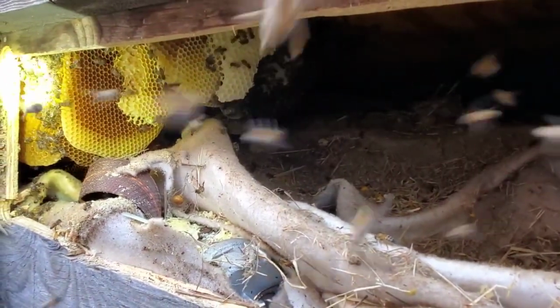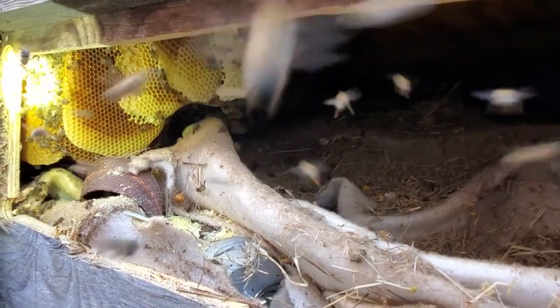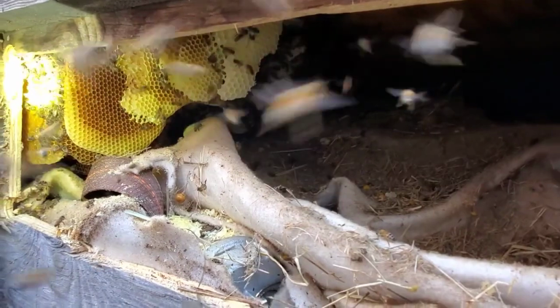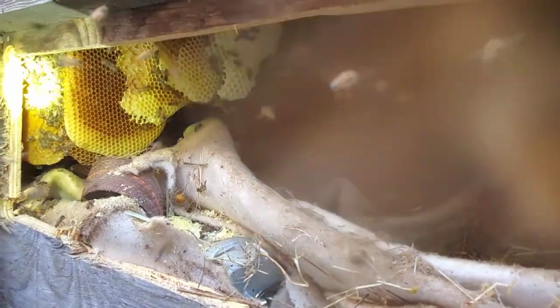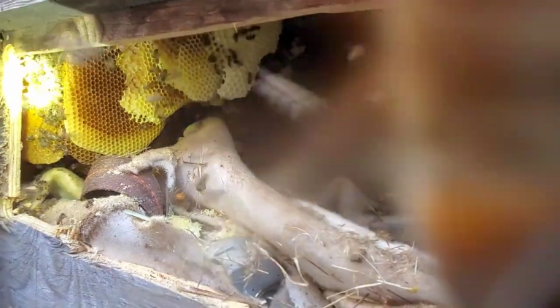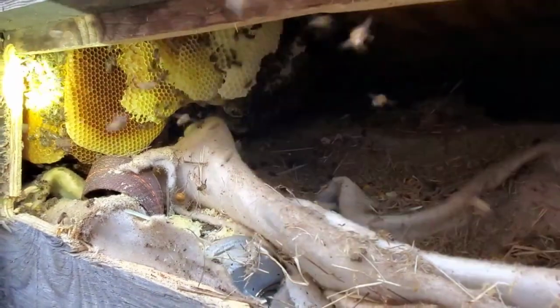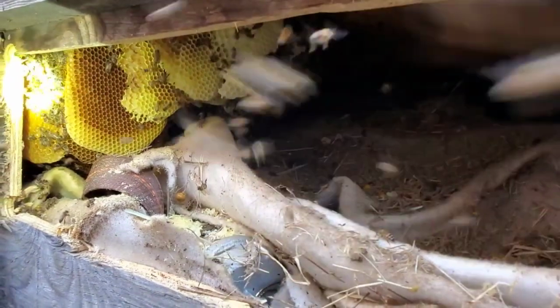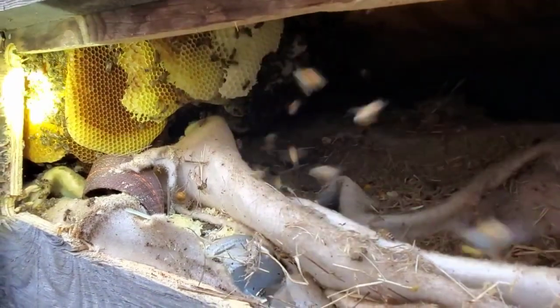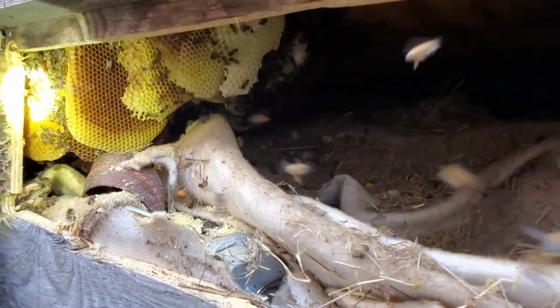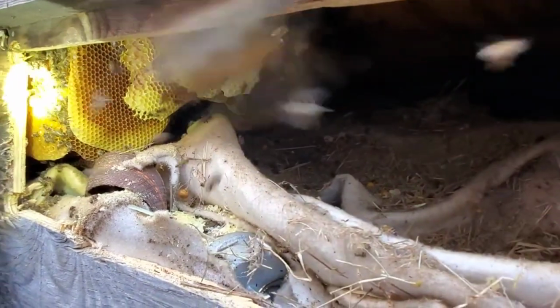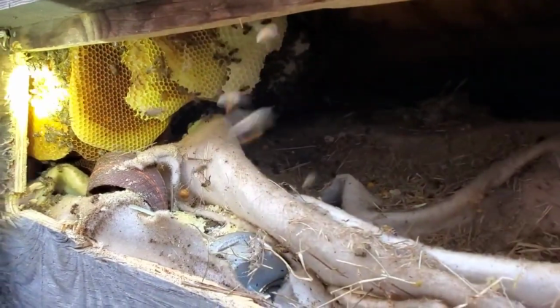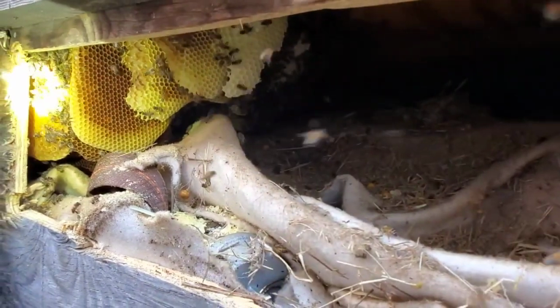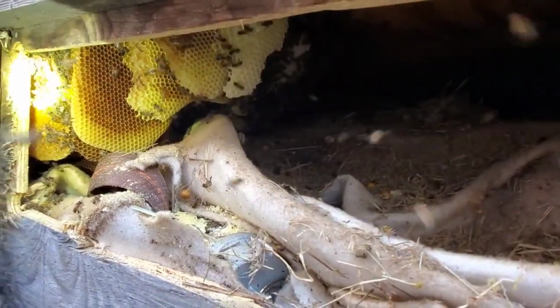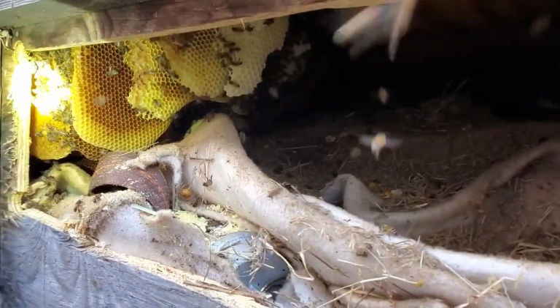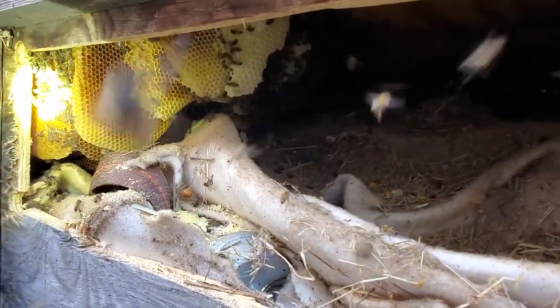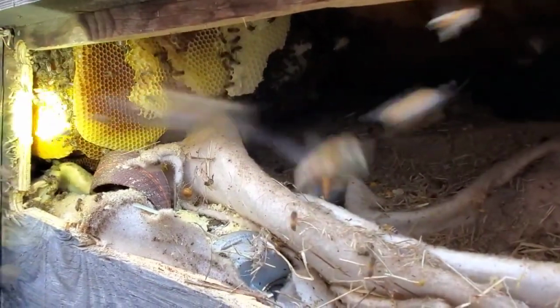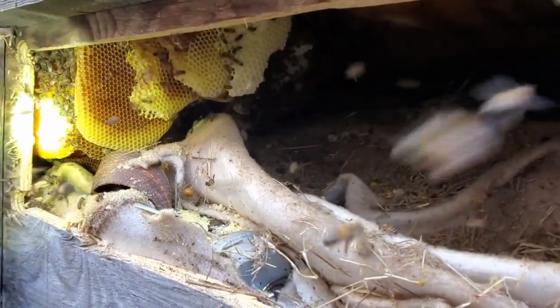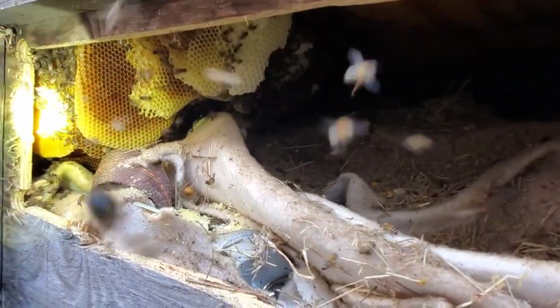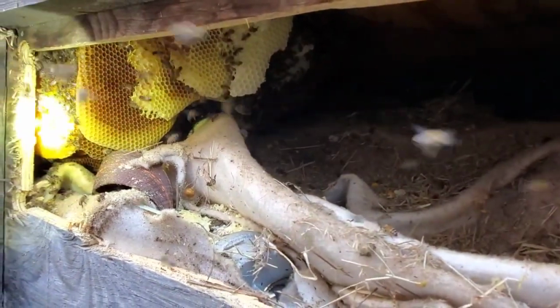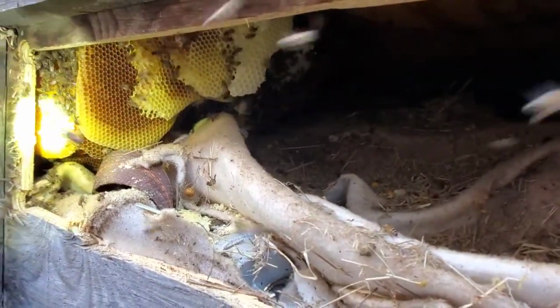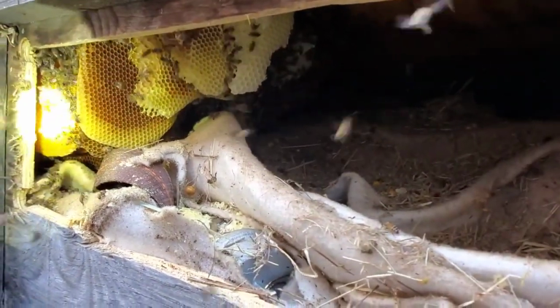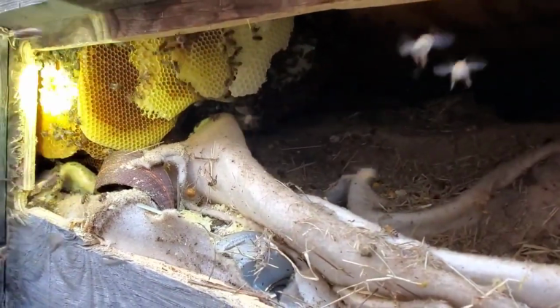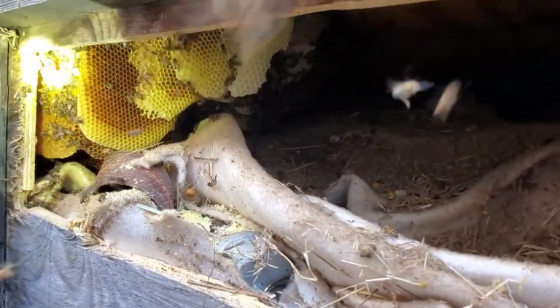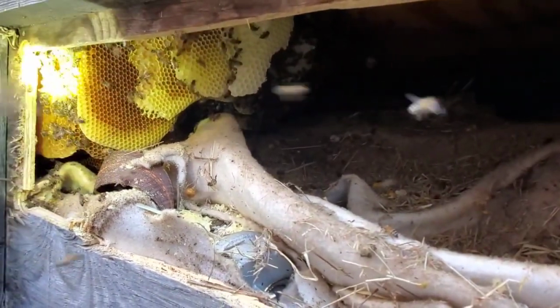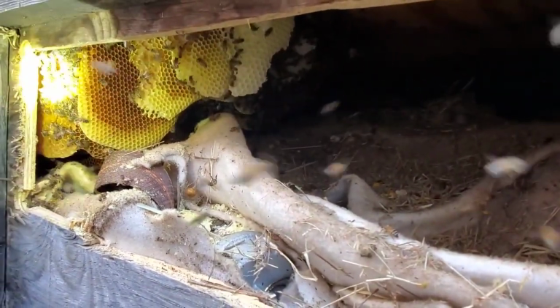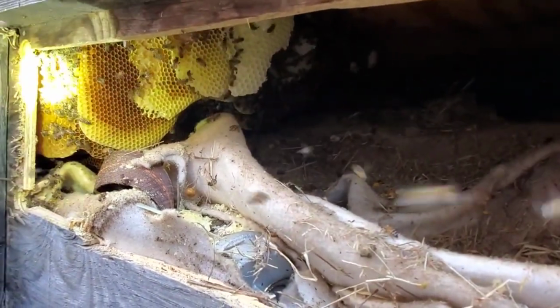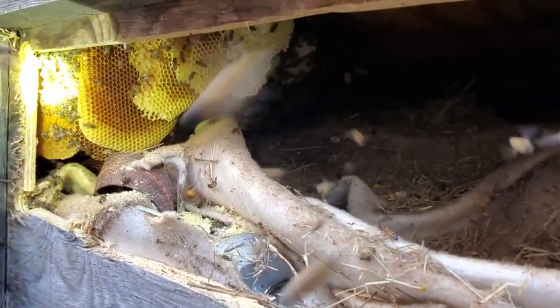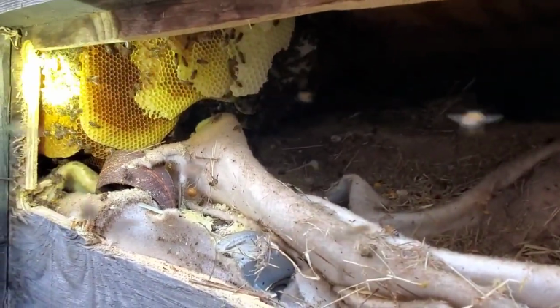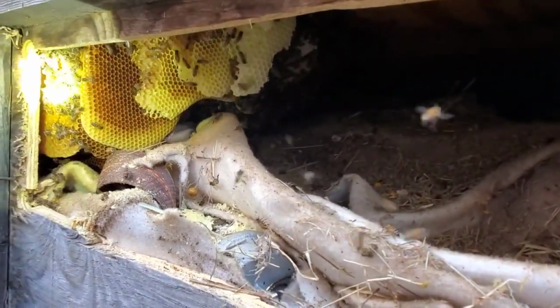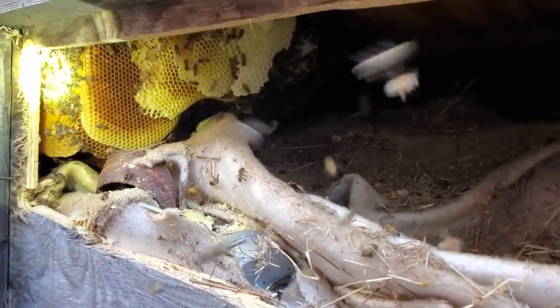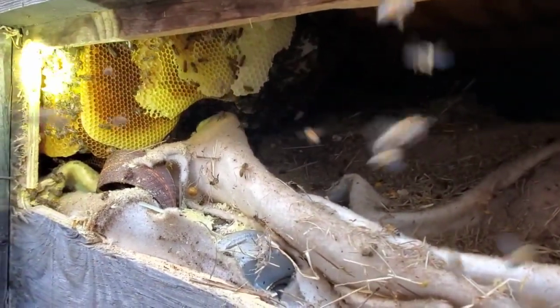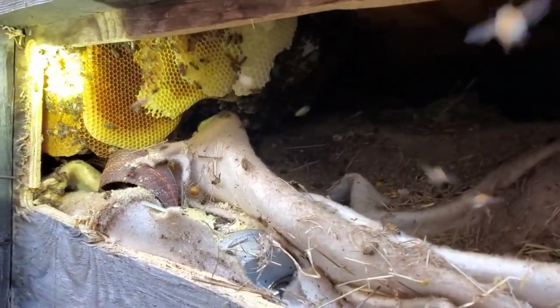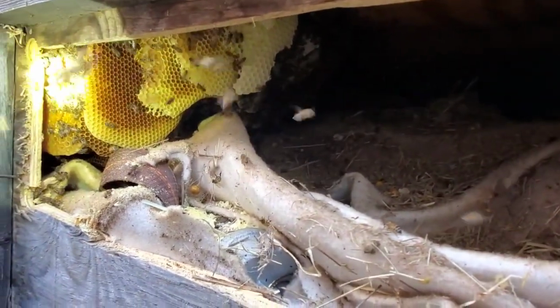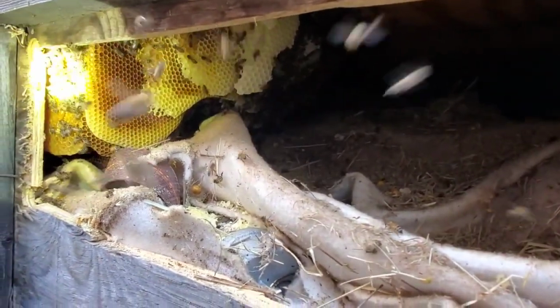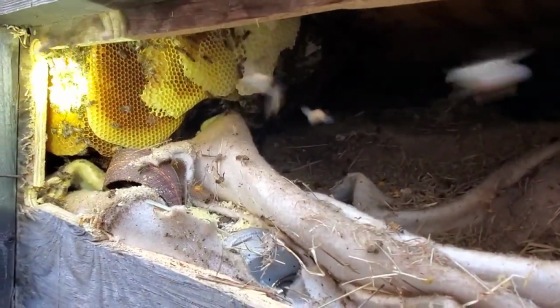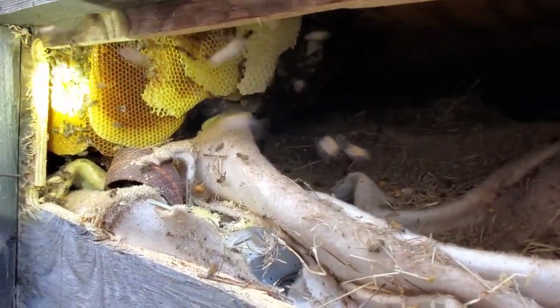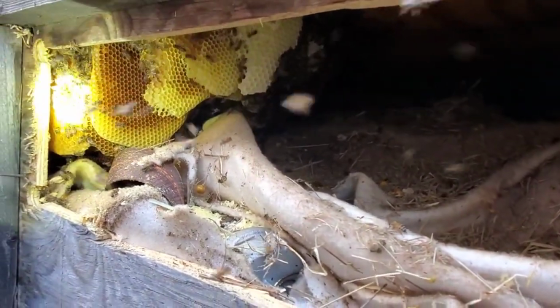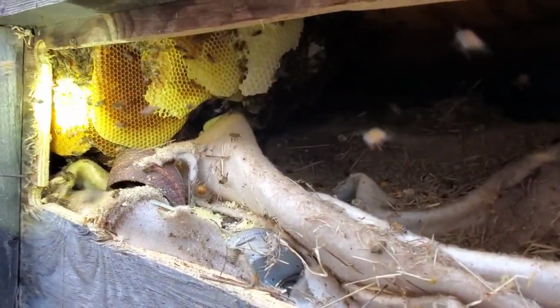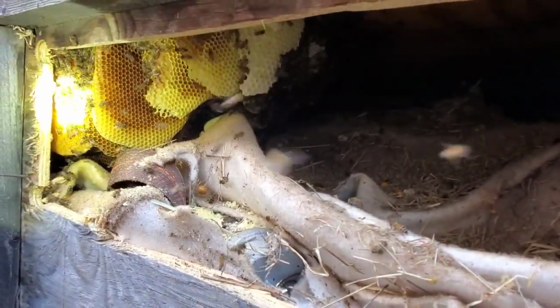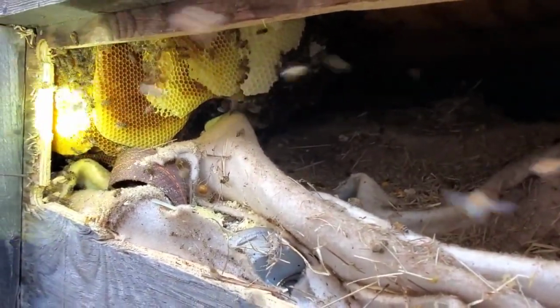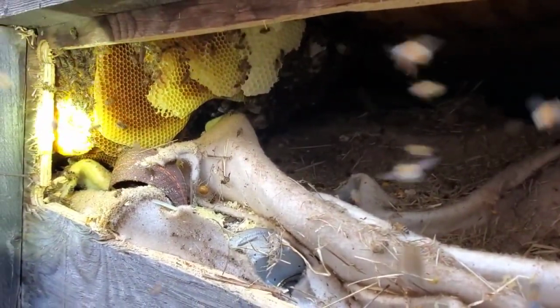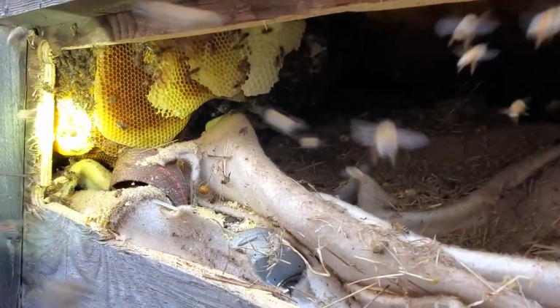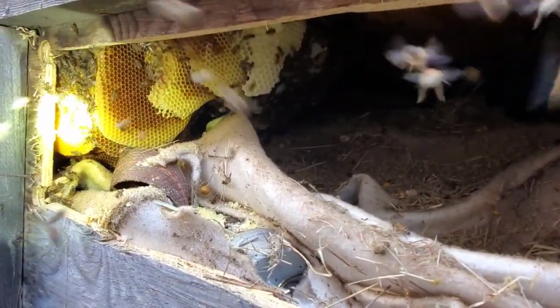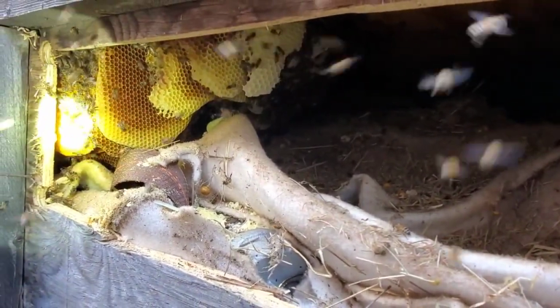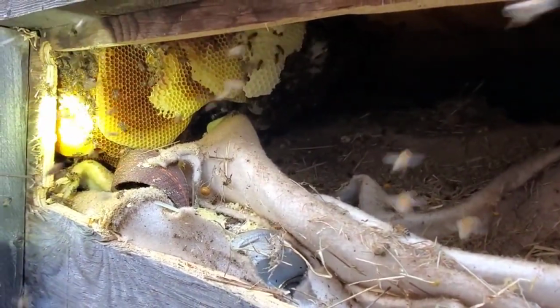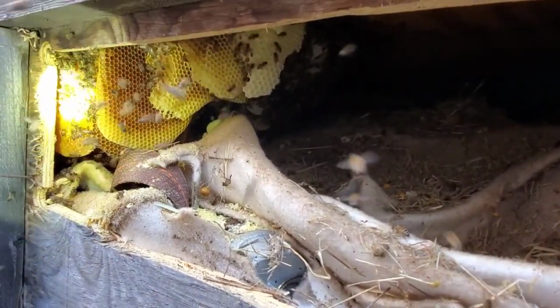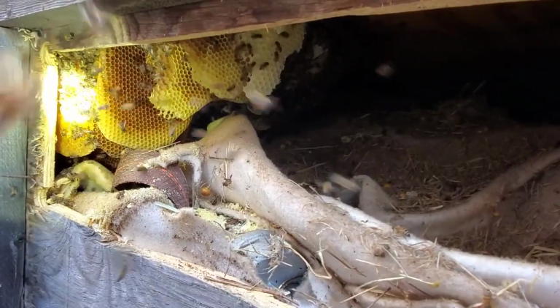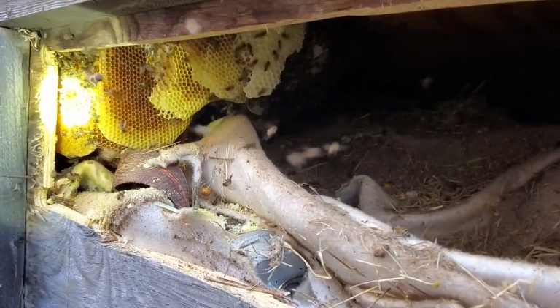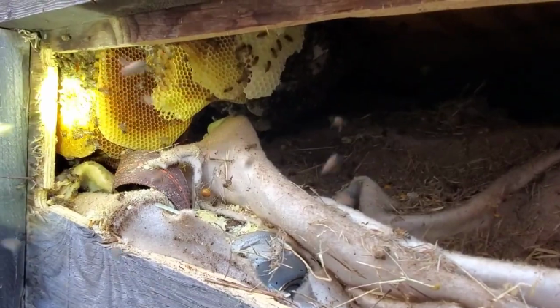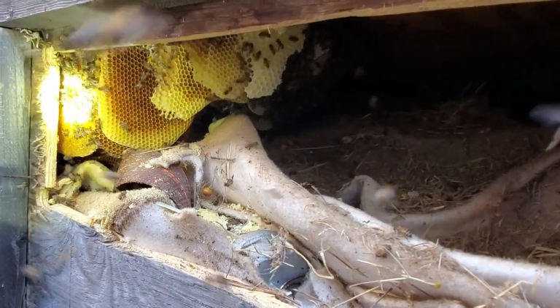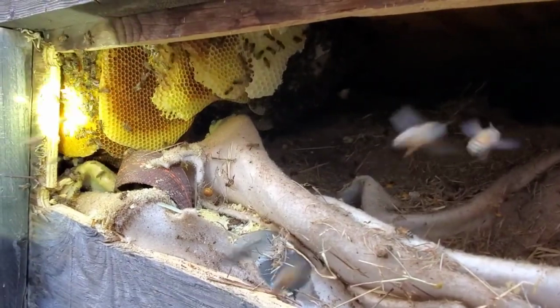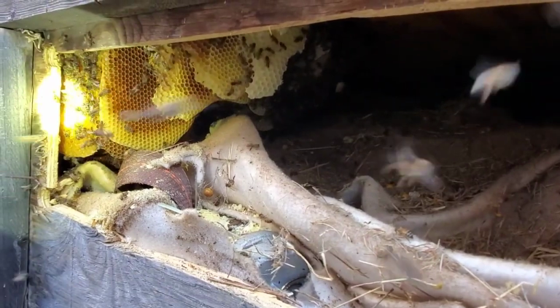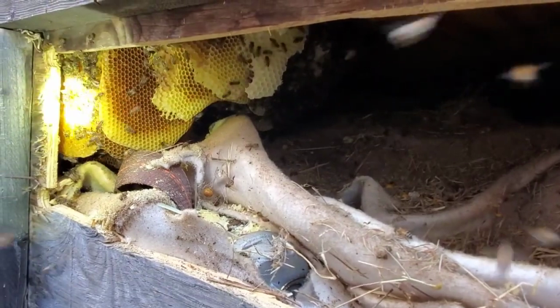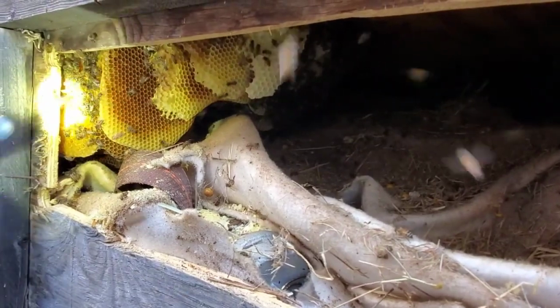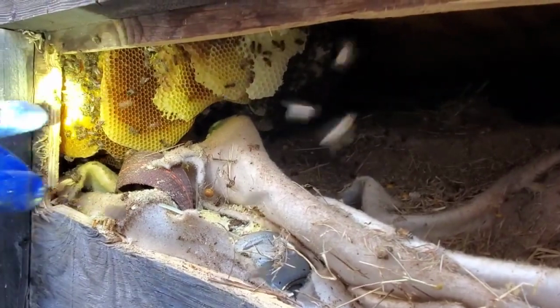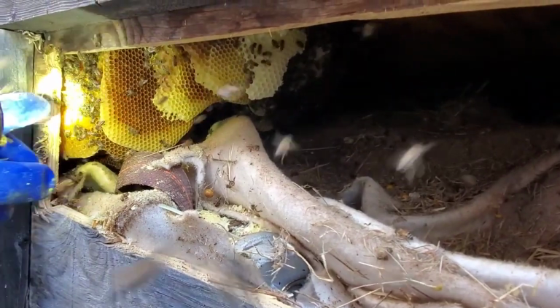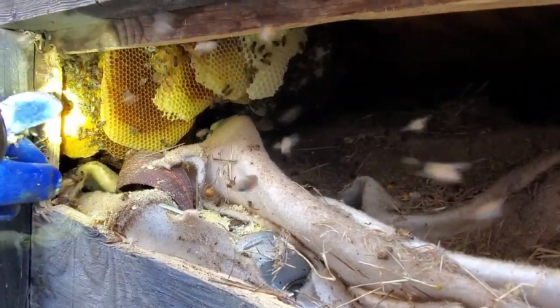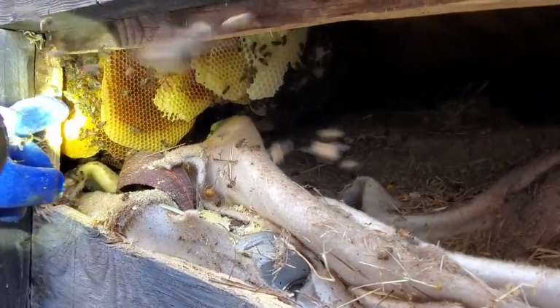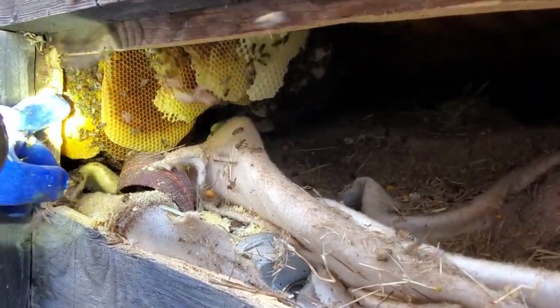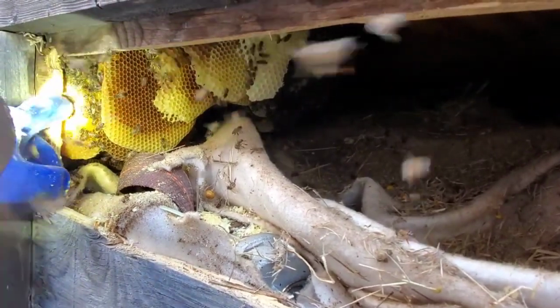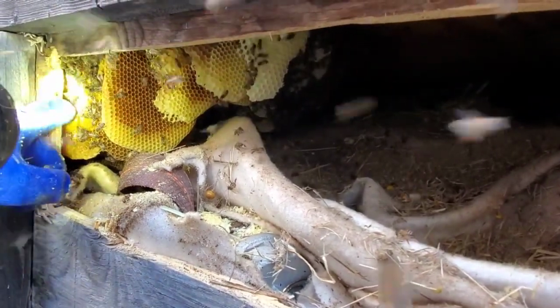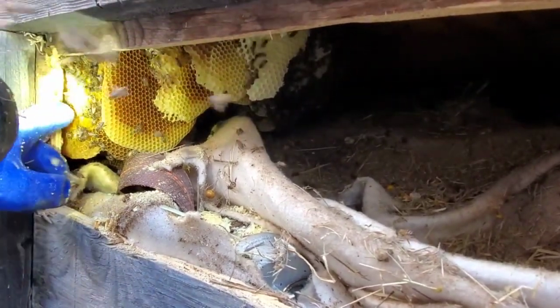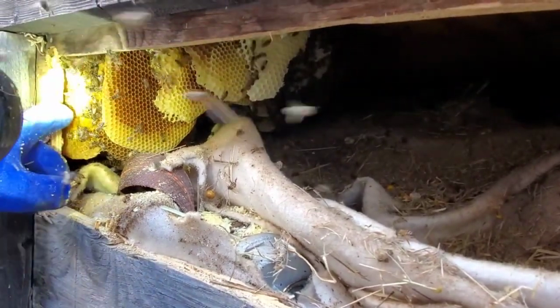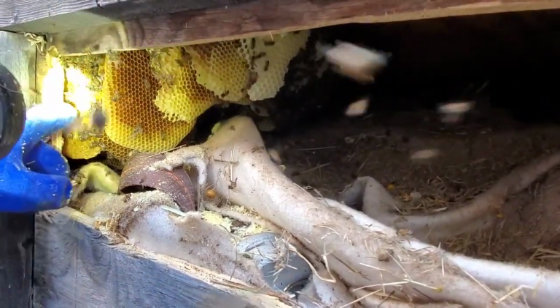When bees are in emergency mode you can see them all sucking up the honey. Same thing used to happen with a smoker — you can see them sucking it right there. You getting that?